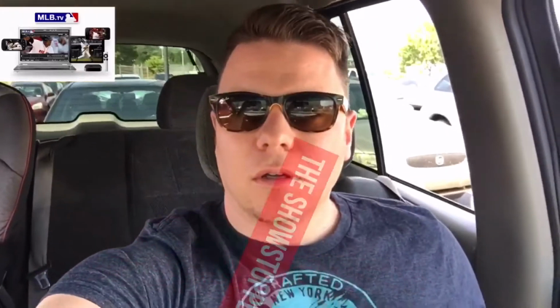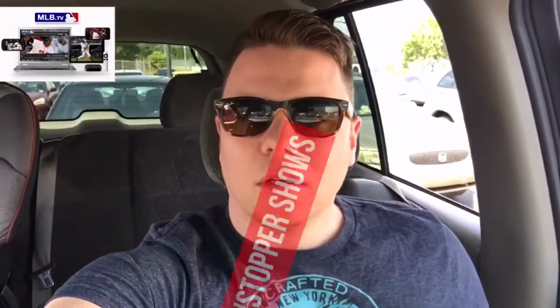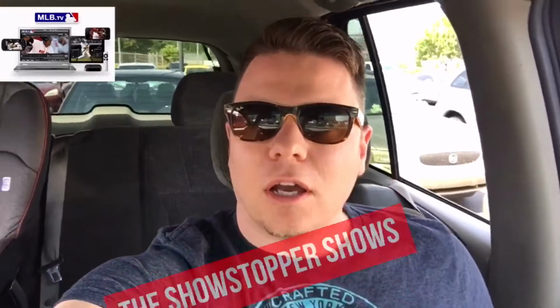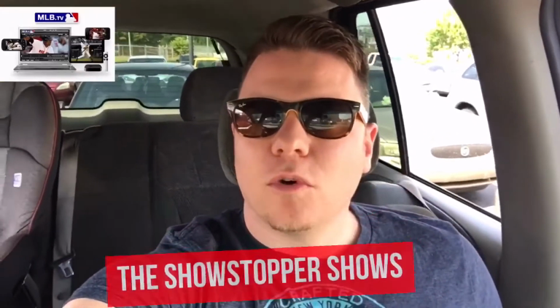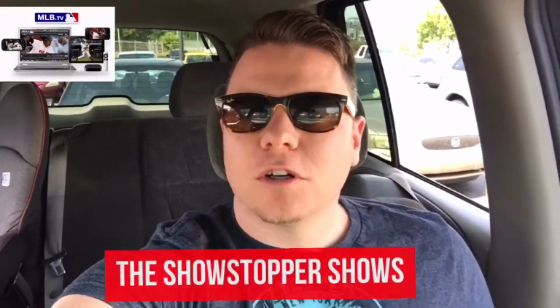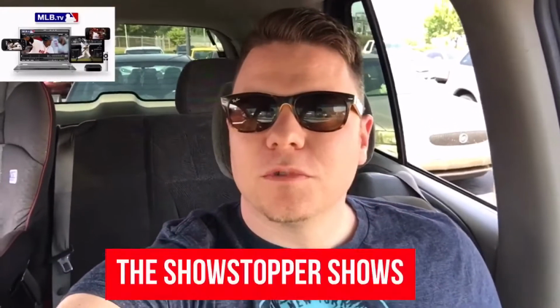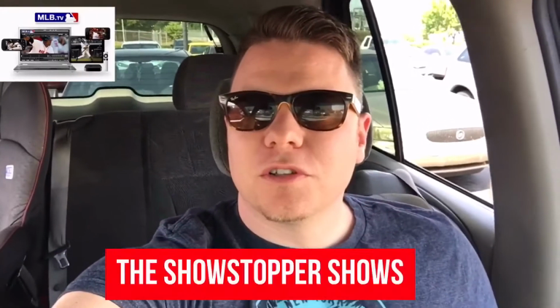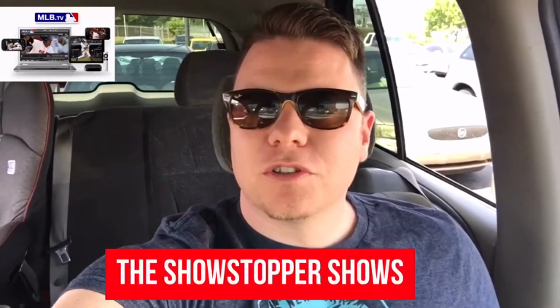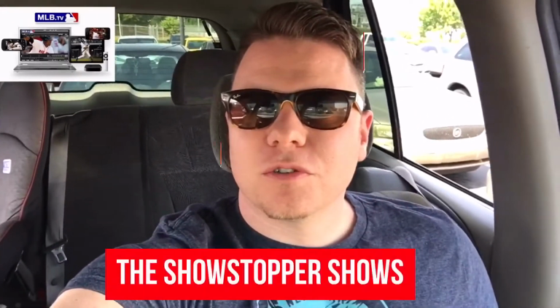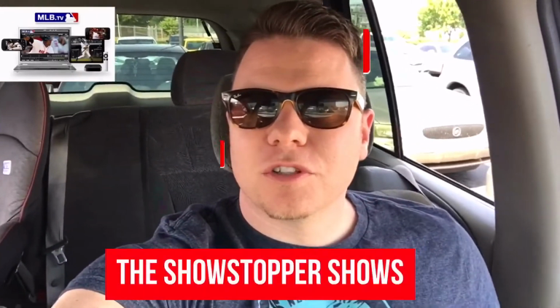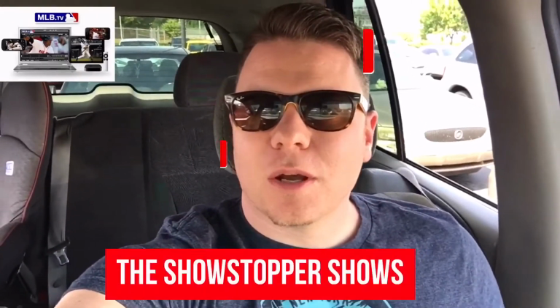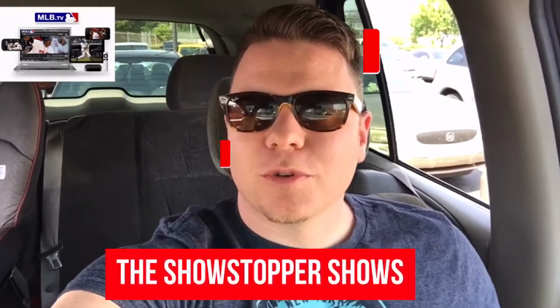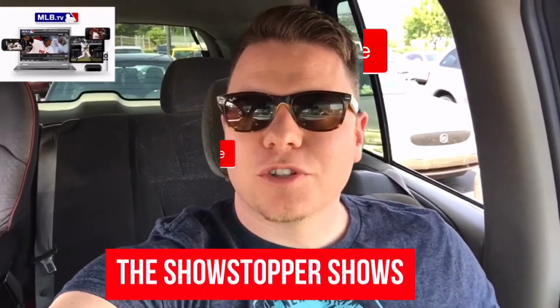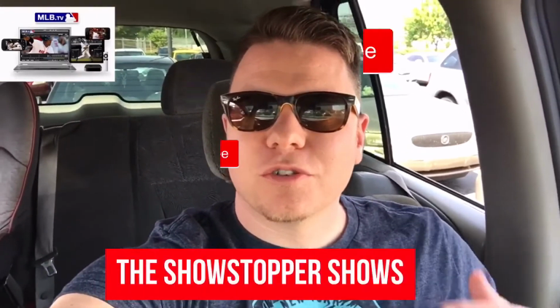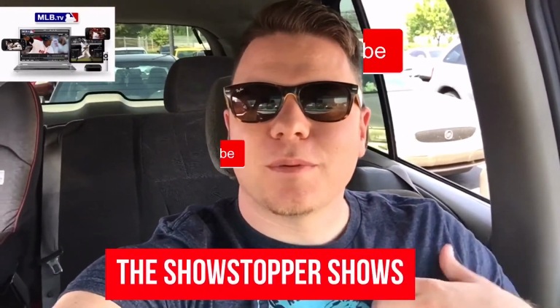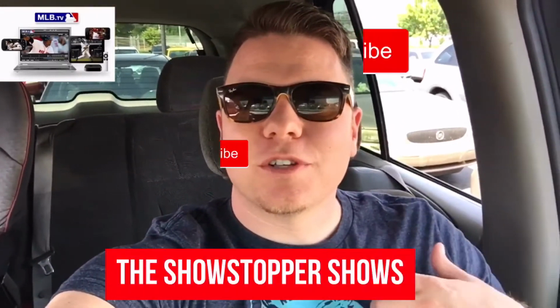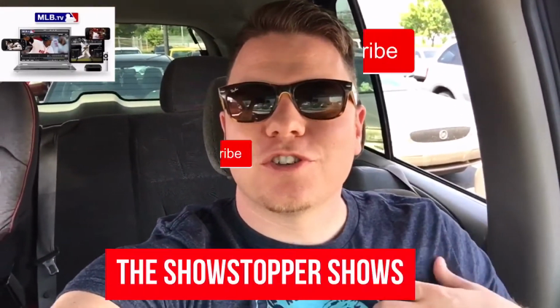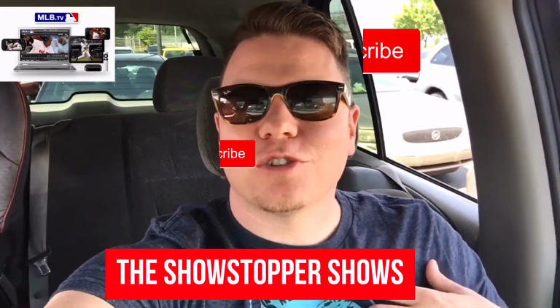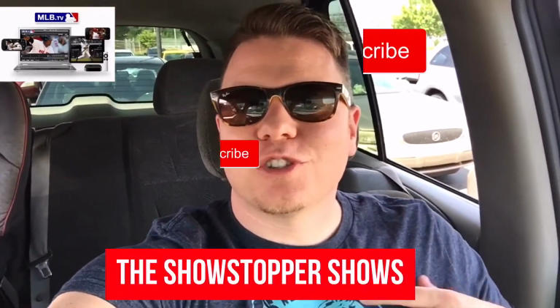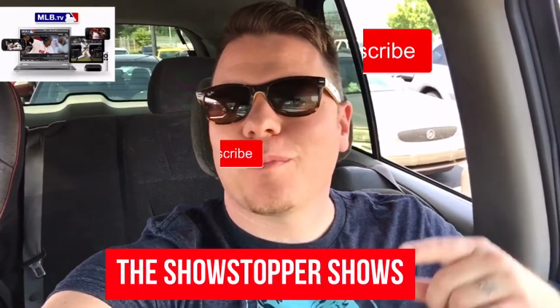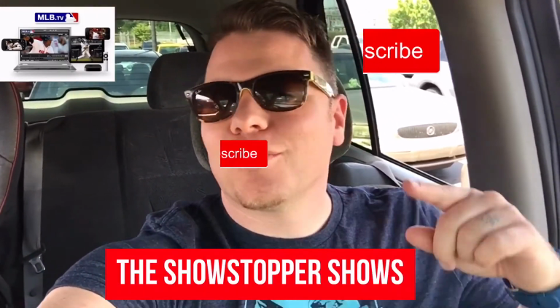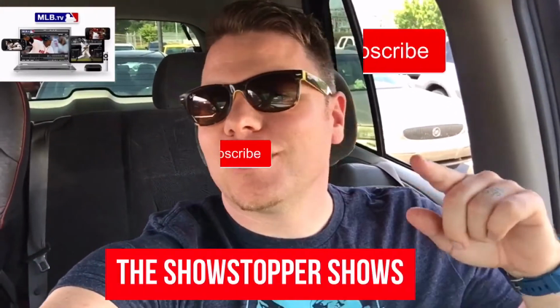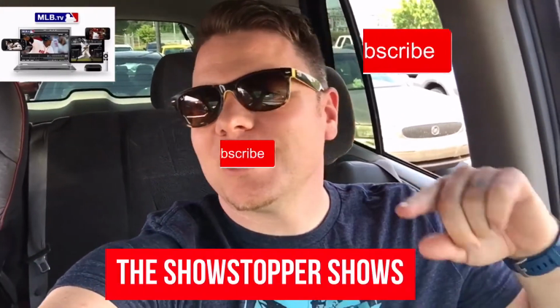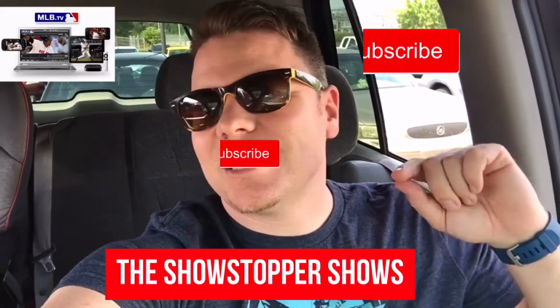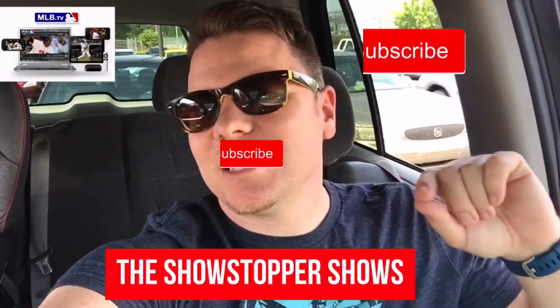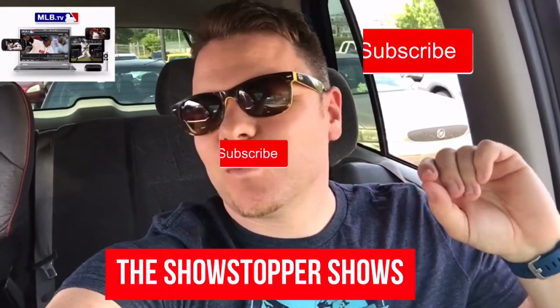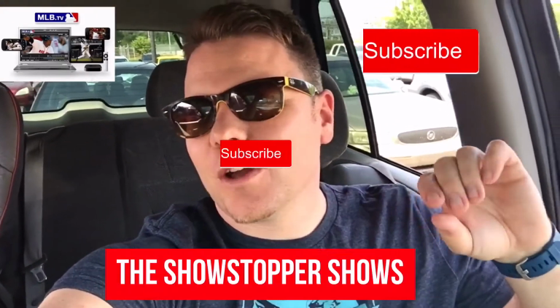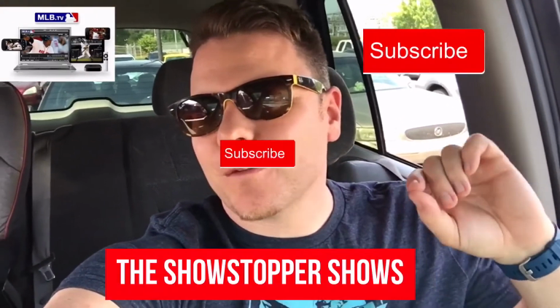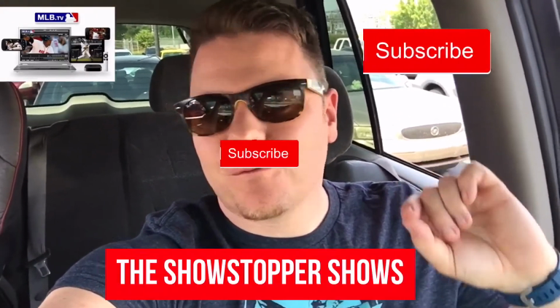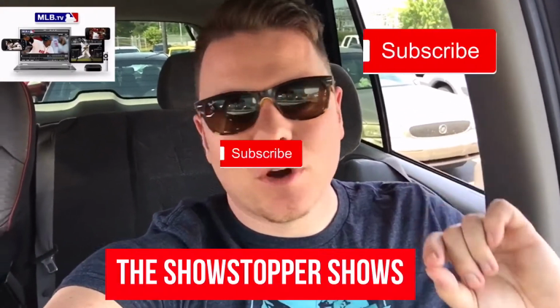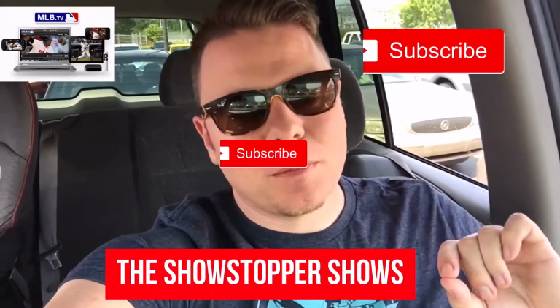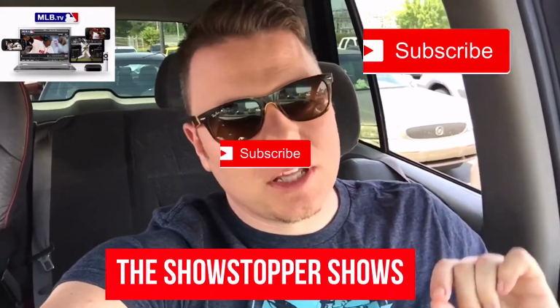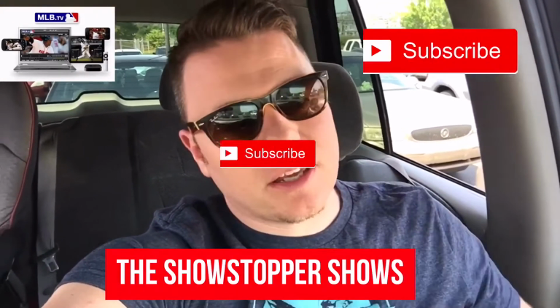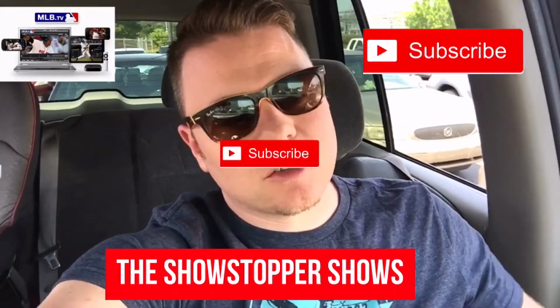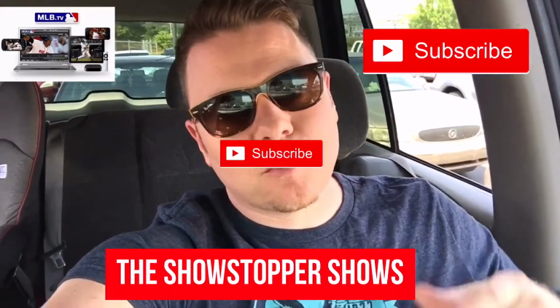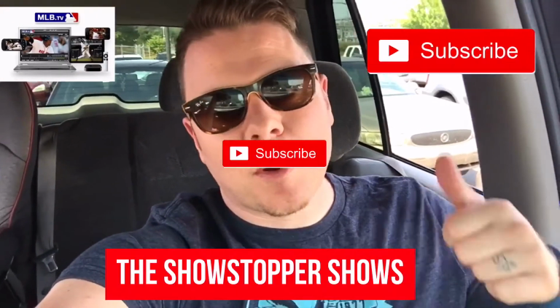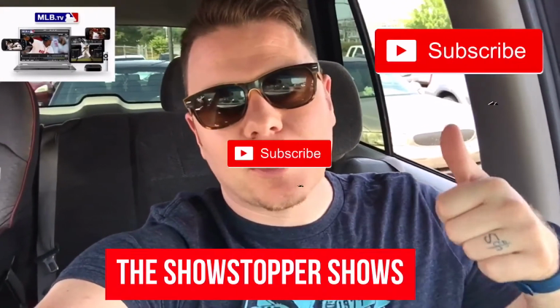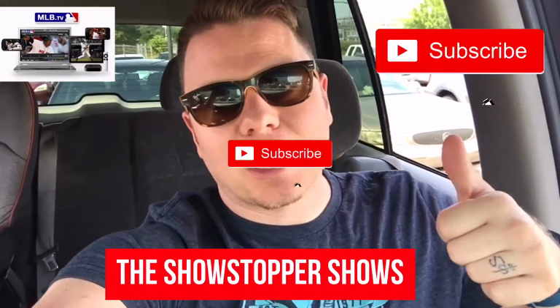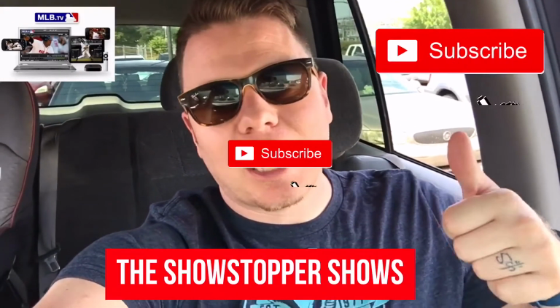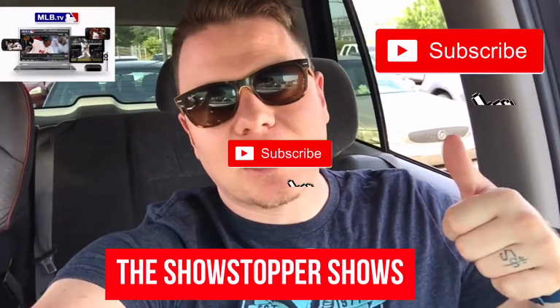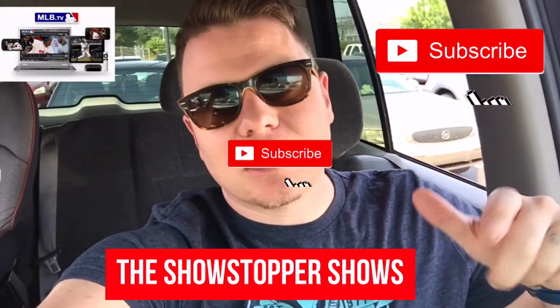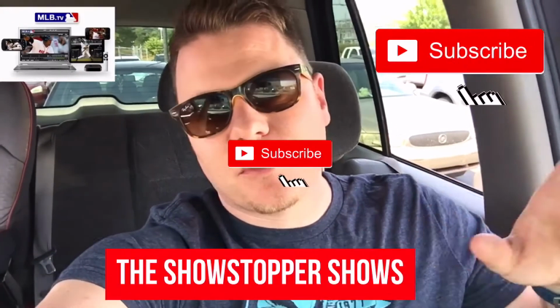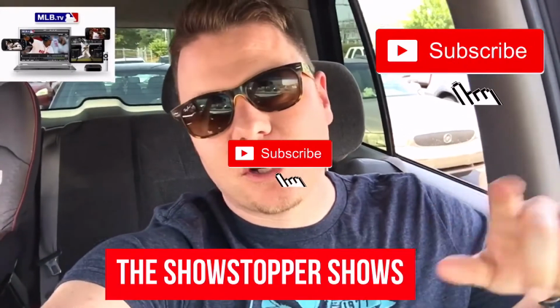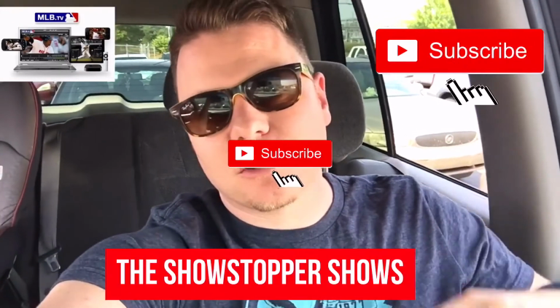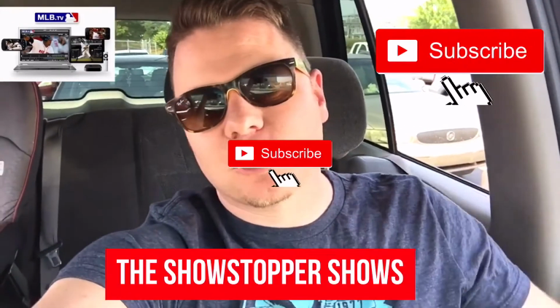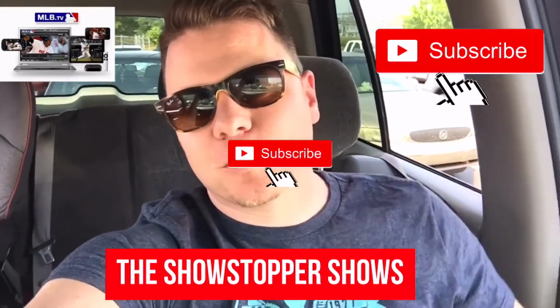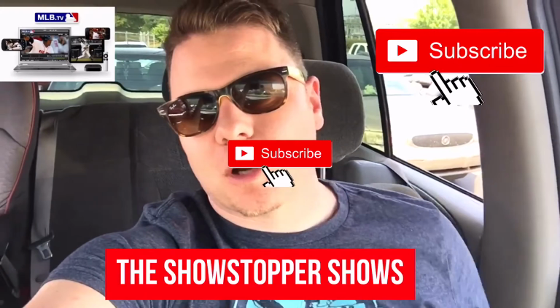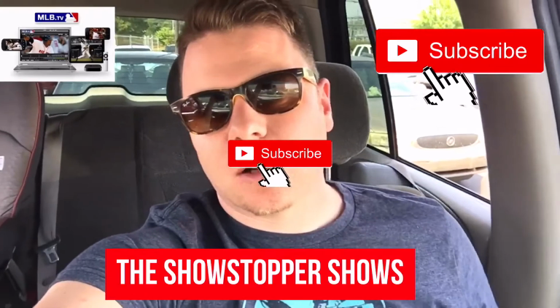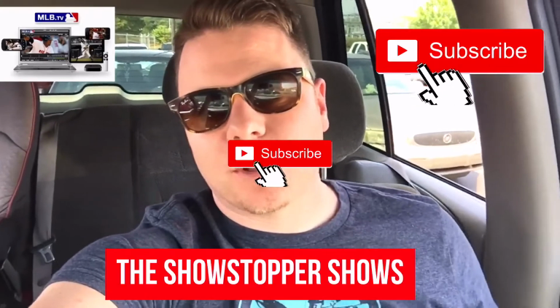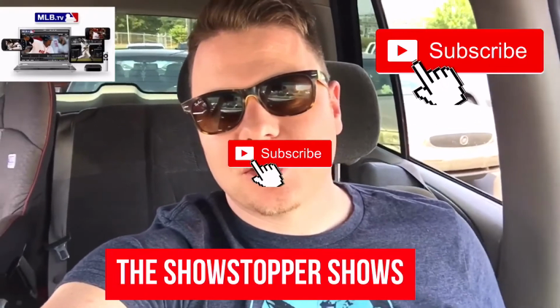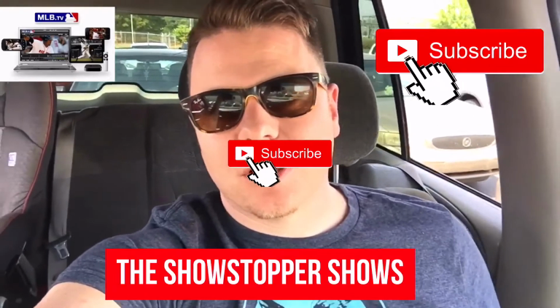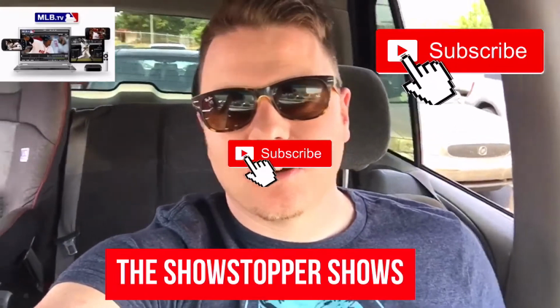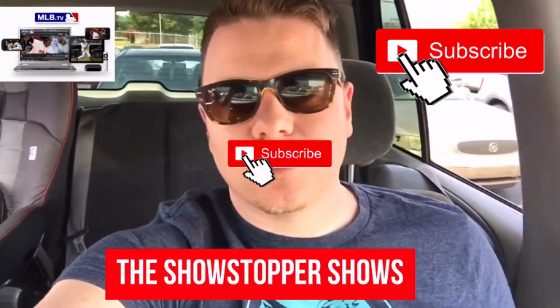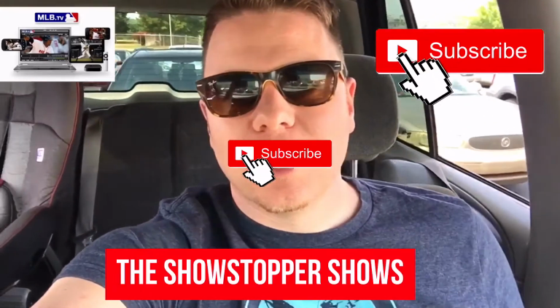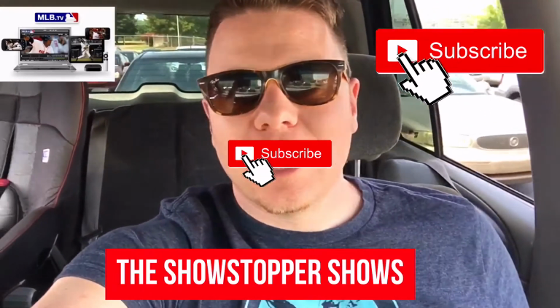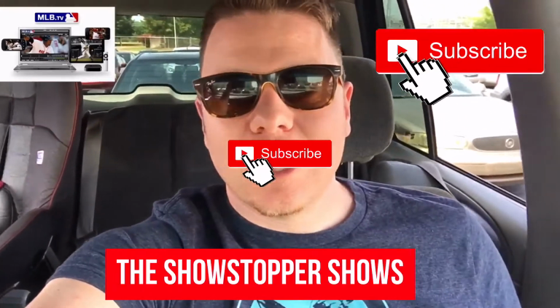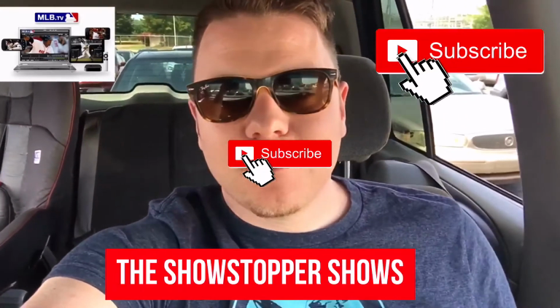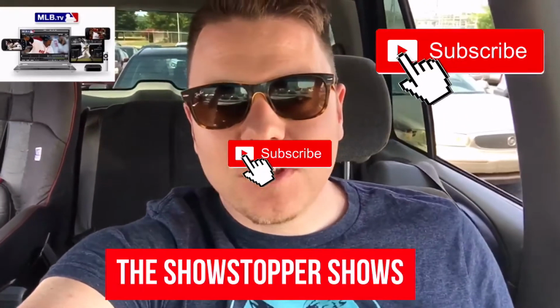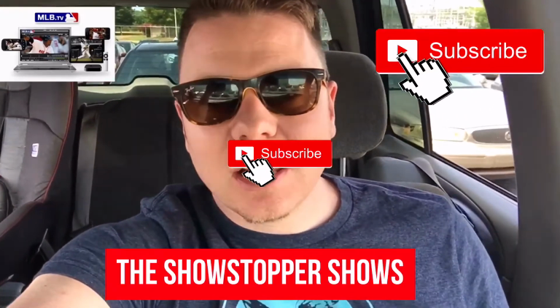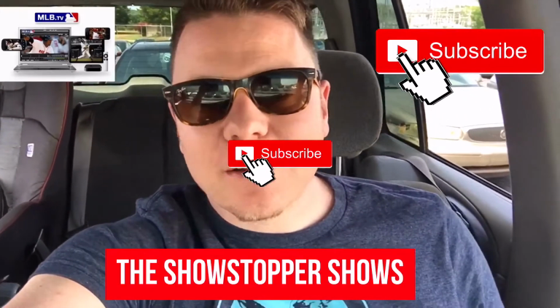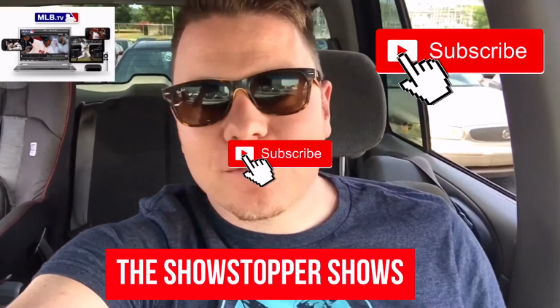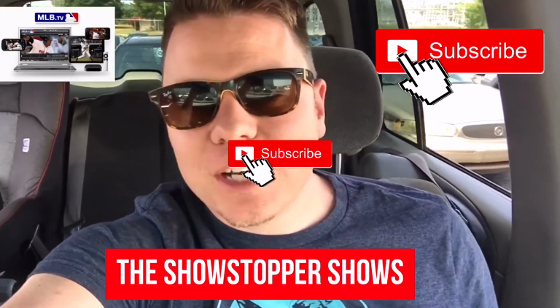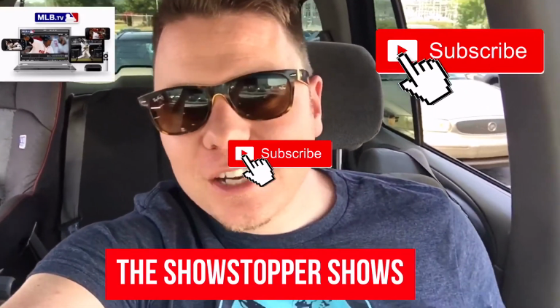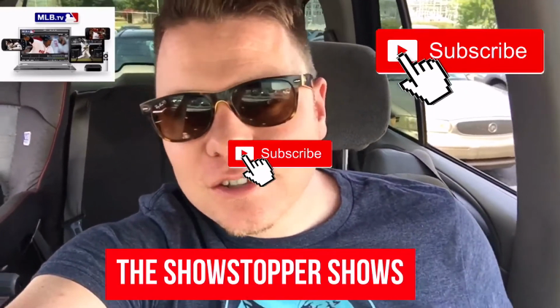Hey, welcome to the Showstopper Shows. I'm the Showstopper. This is where the fun begins. Remember to like this video and subscribe to my channel if you like videos like this.